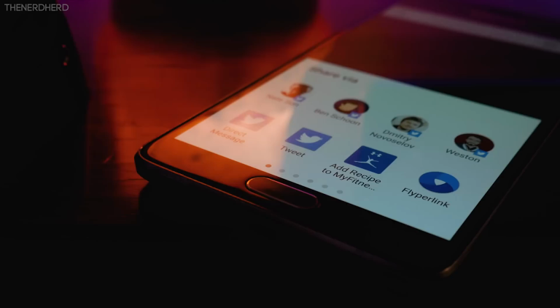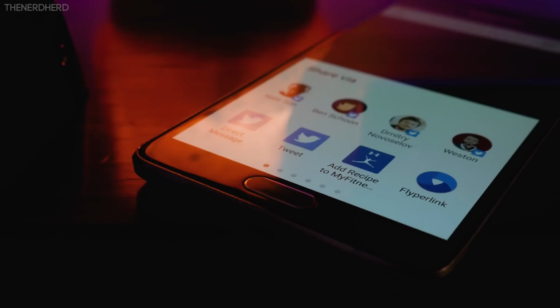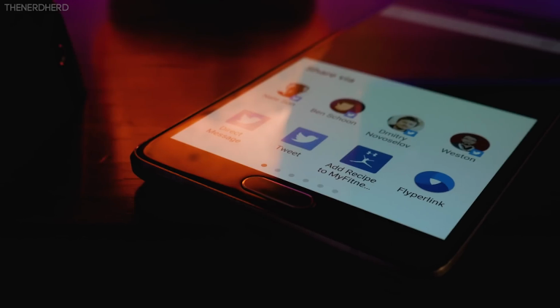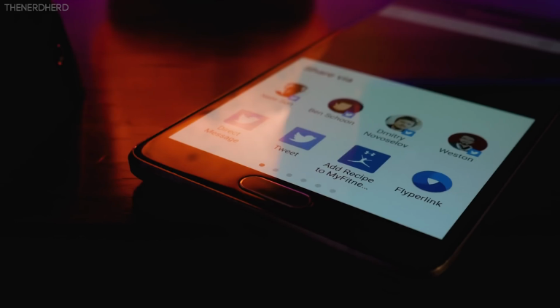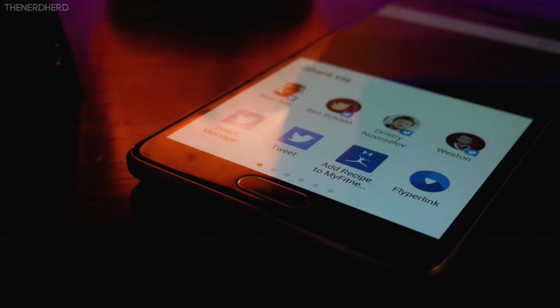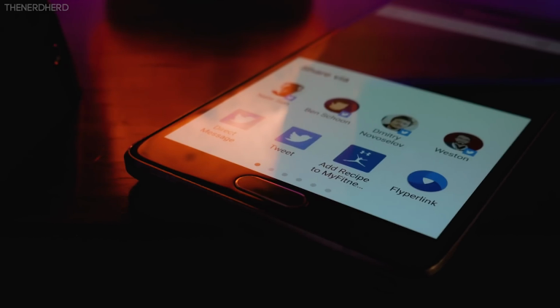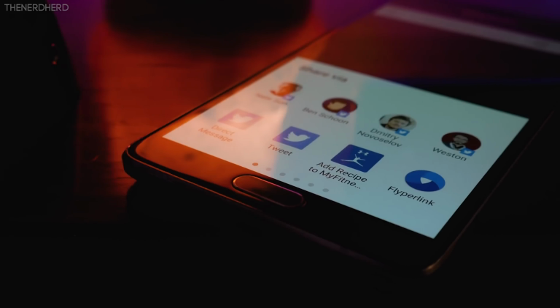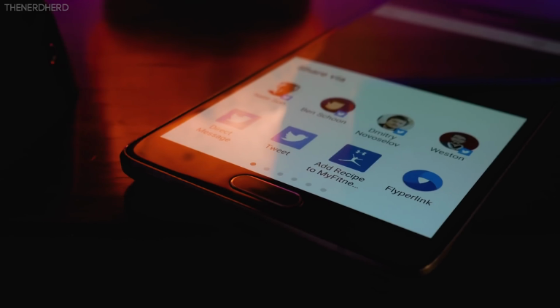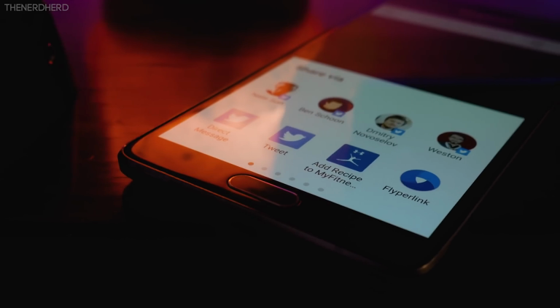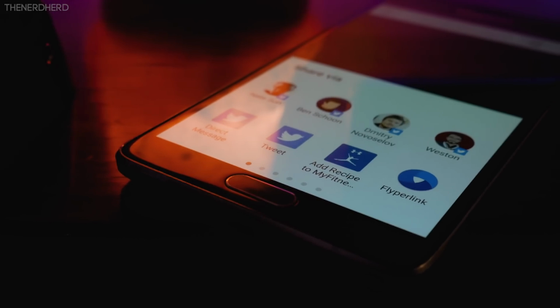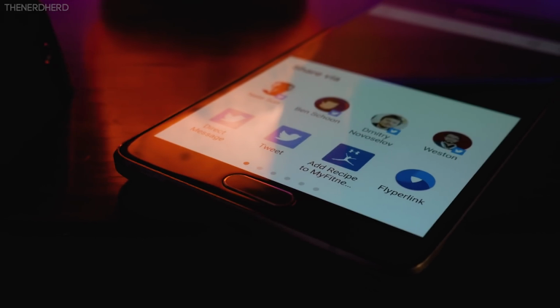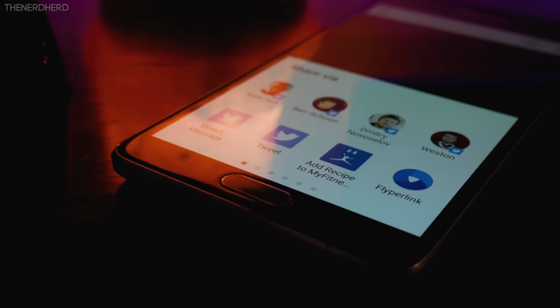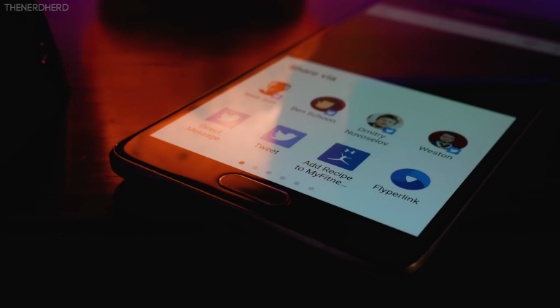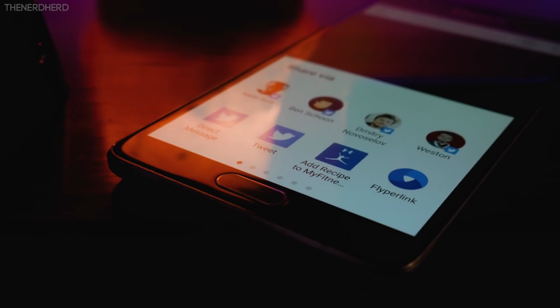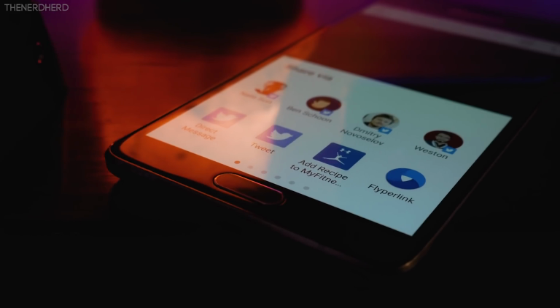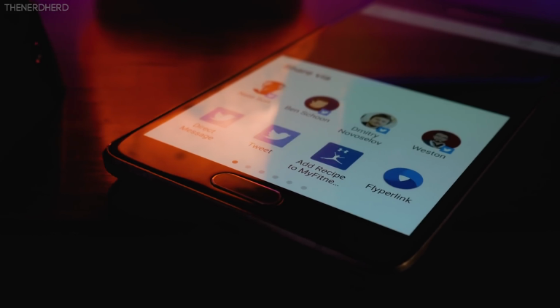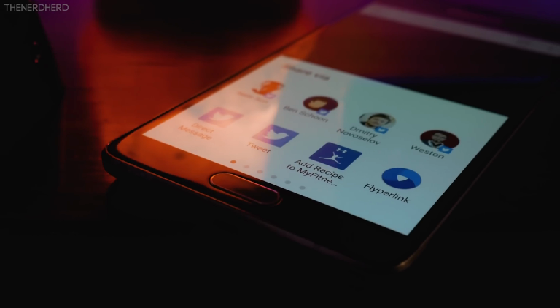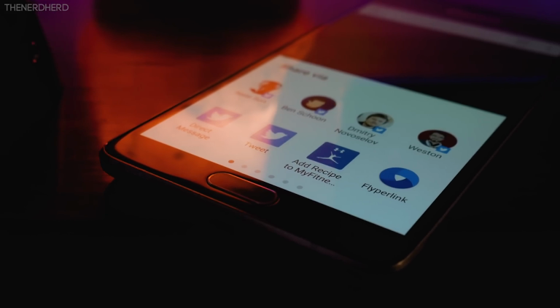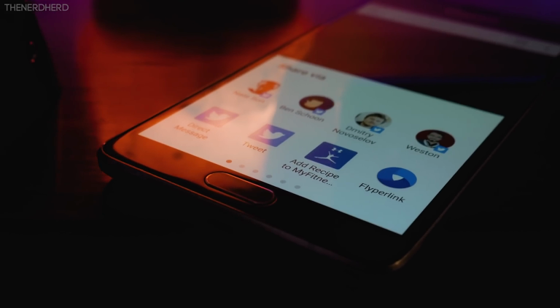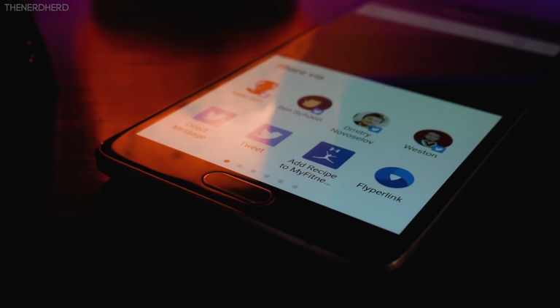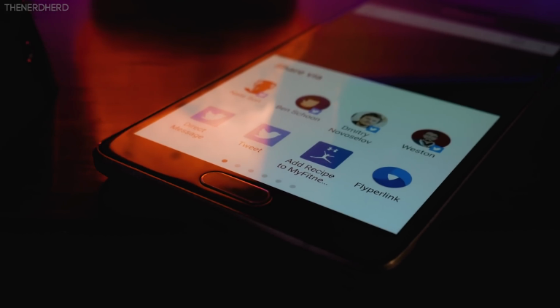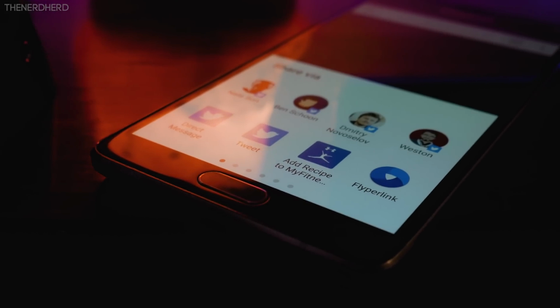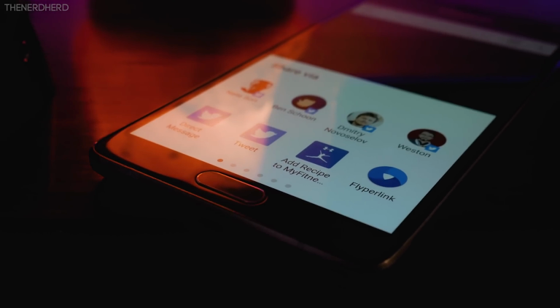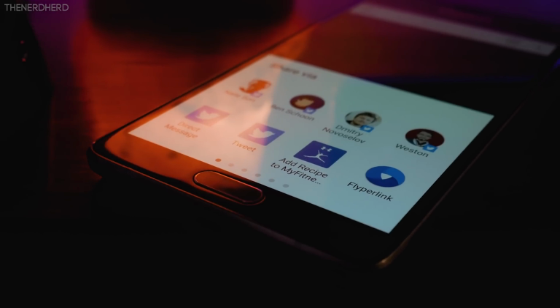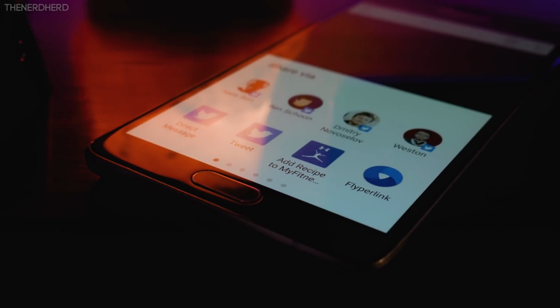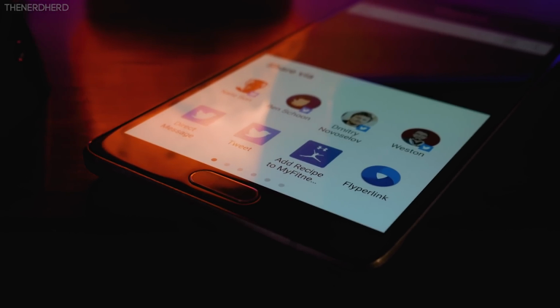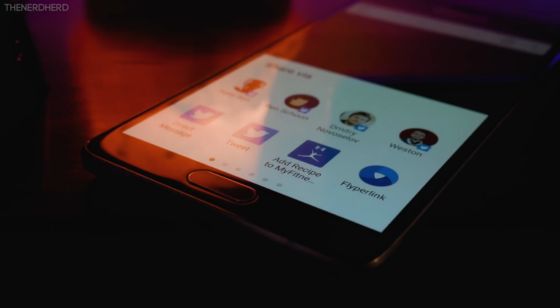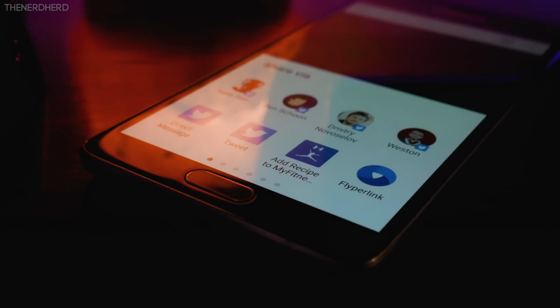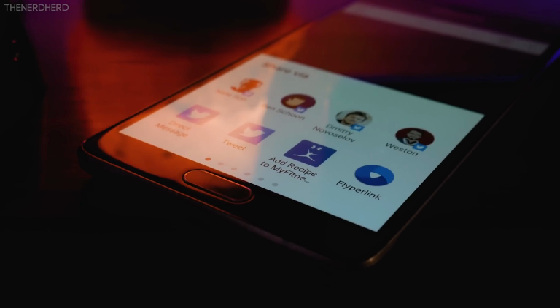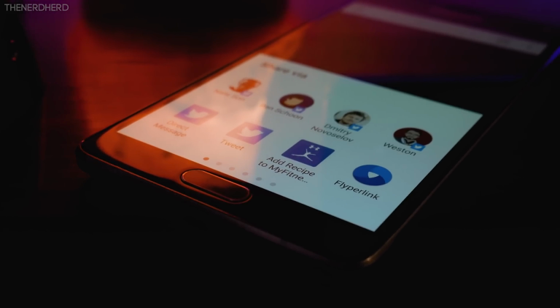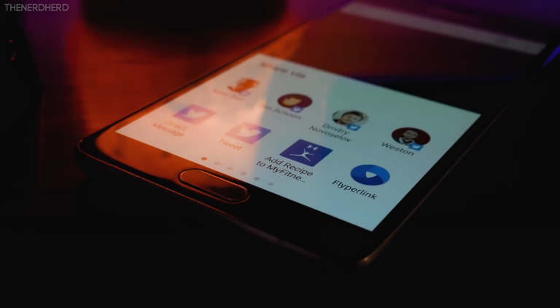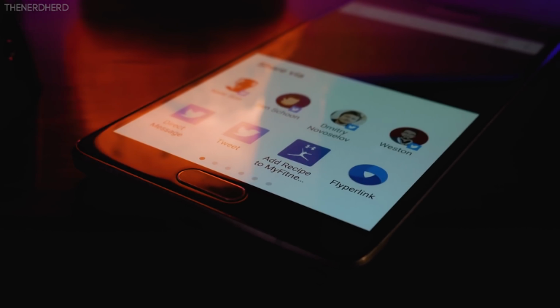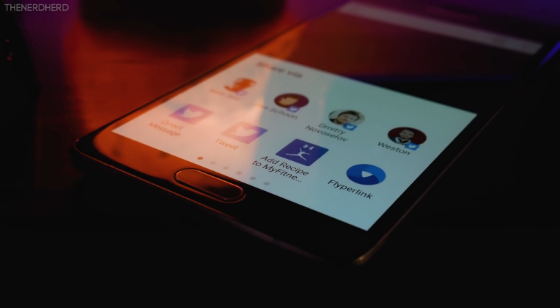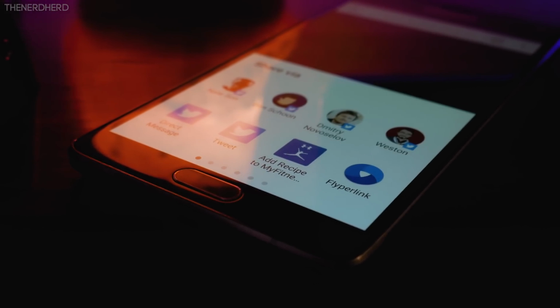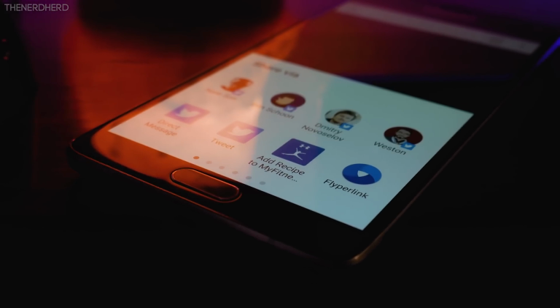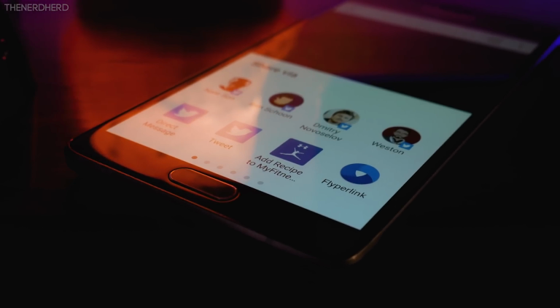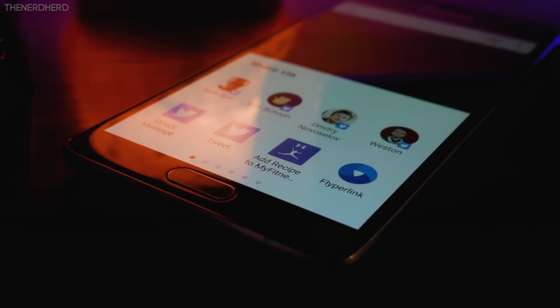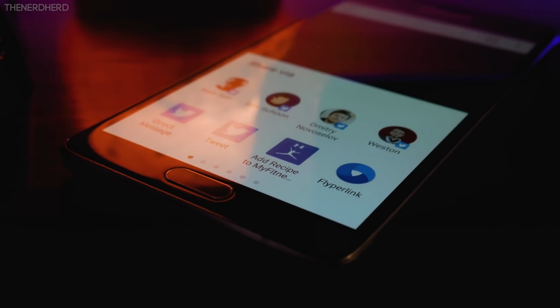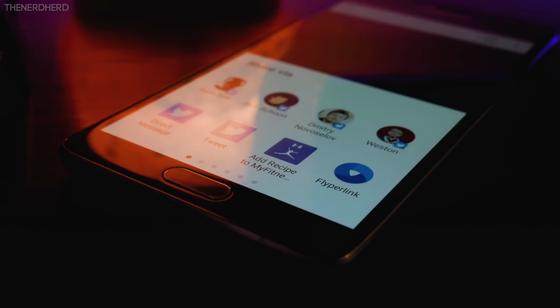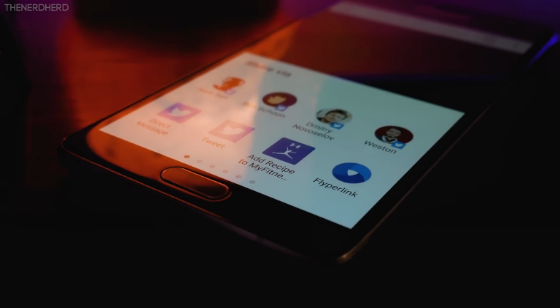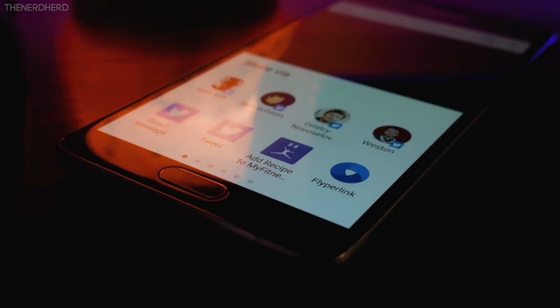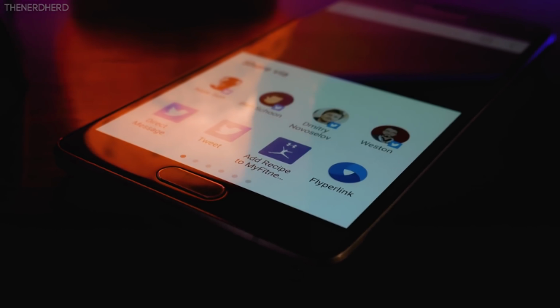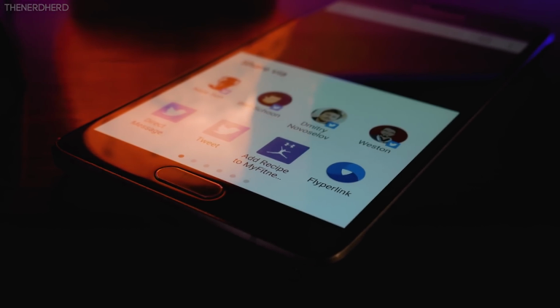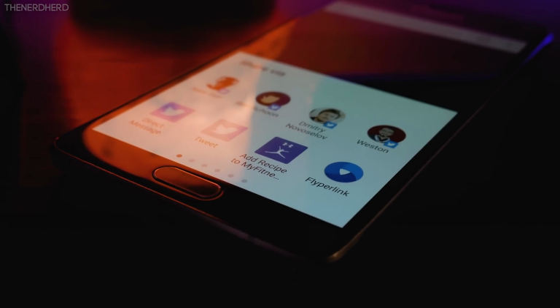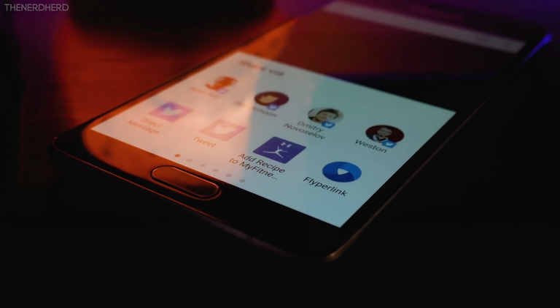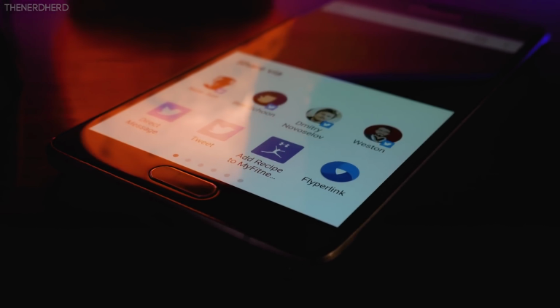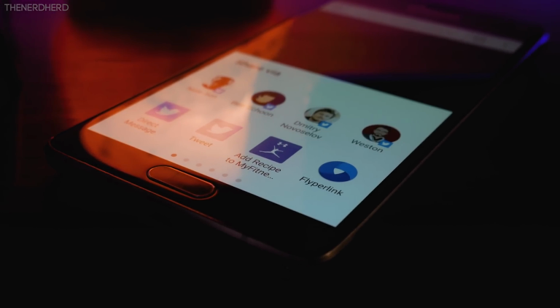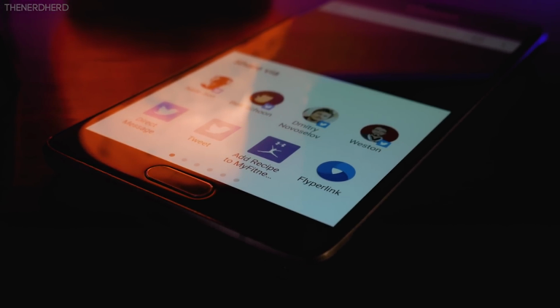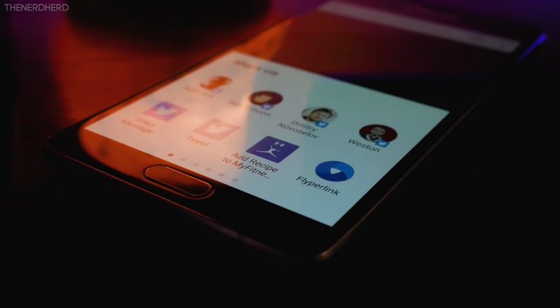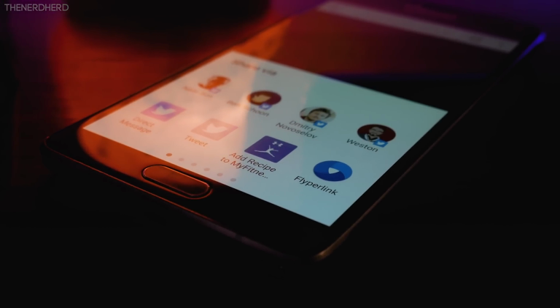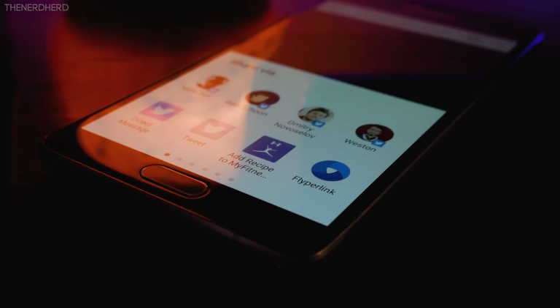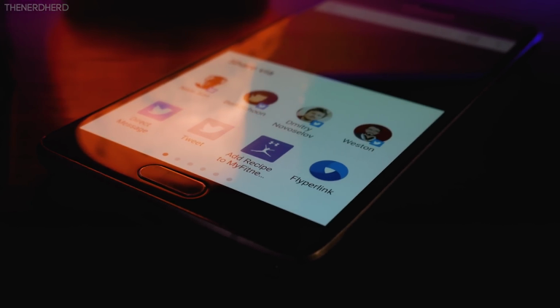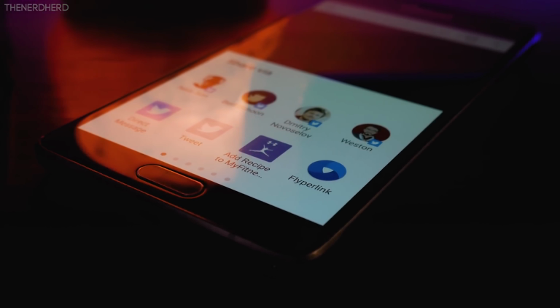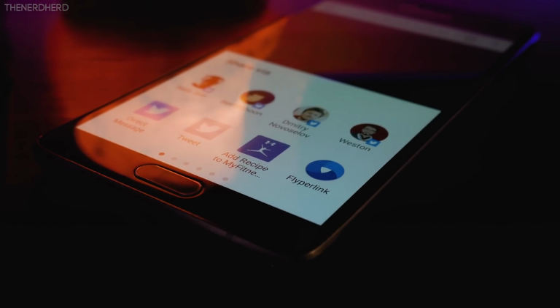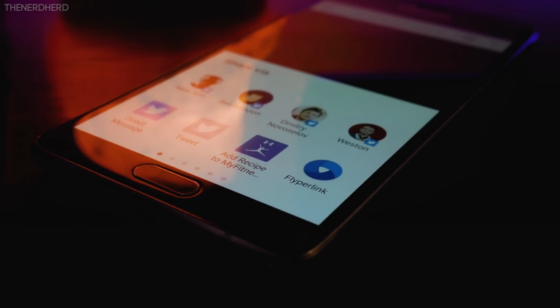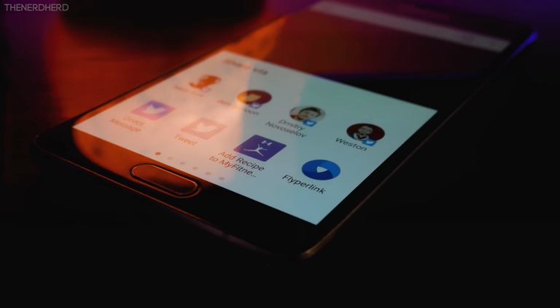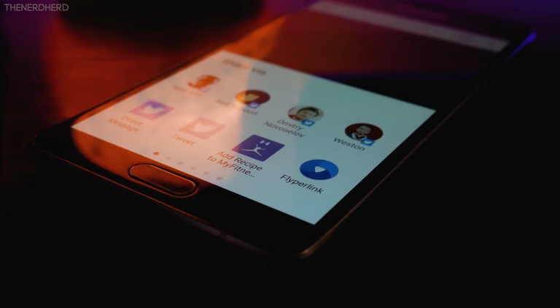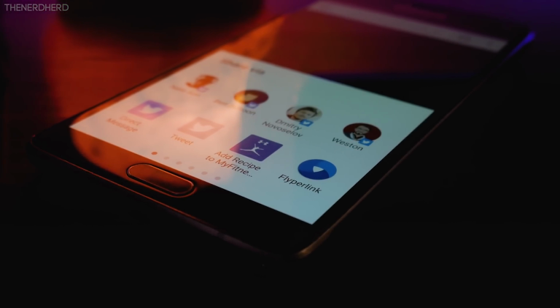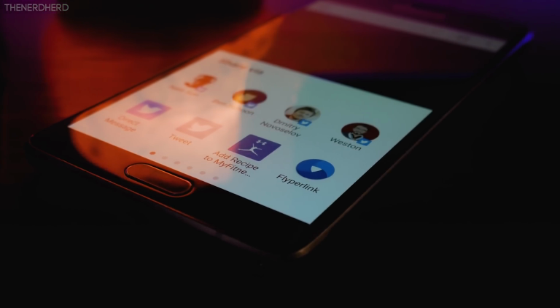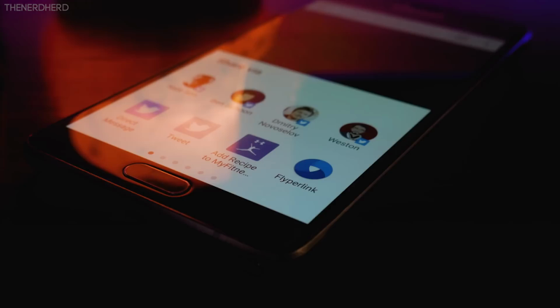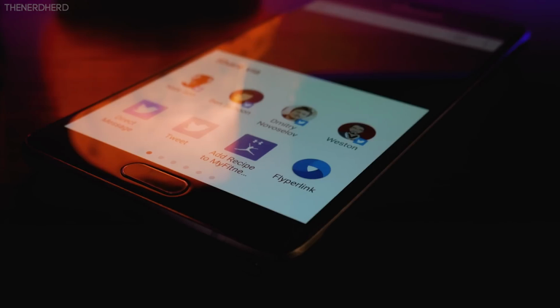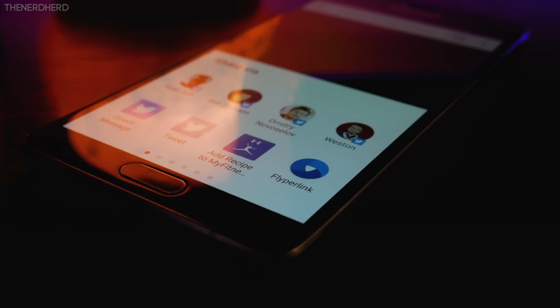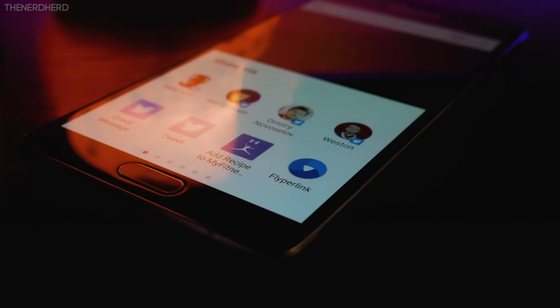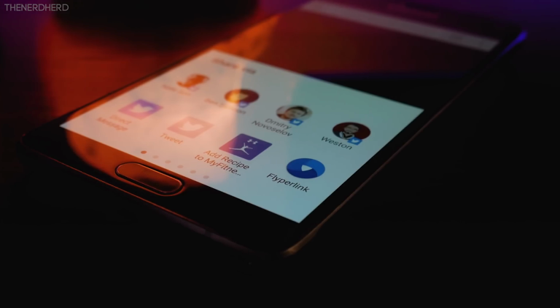Finally, you'll also find the new and updated Share menu, which also shows you the most recent contacts to quickly share content with them.